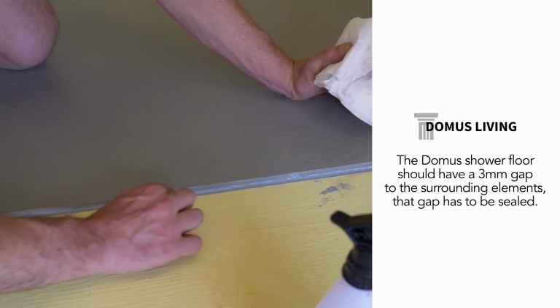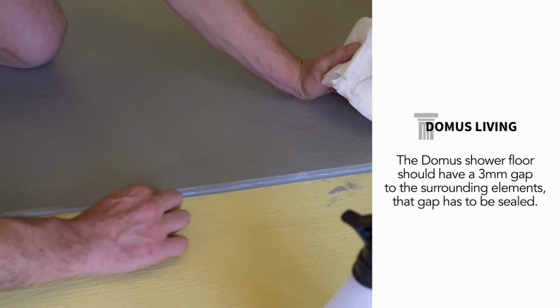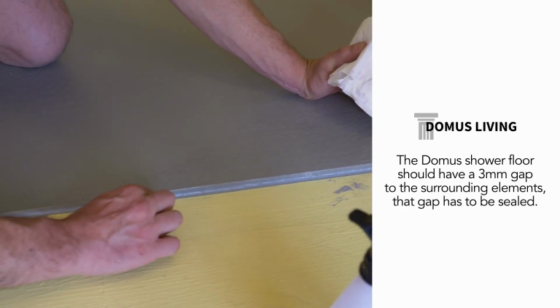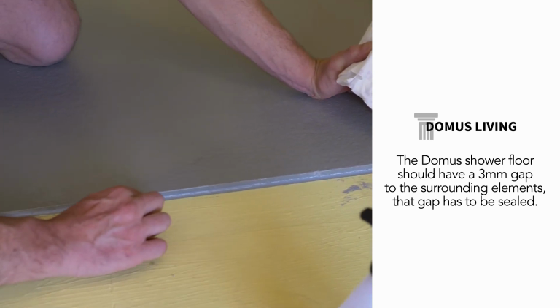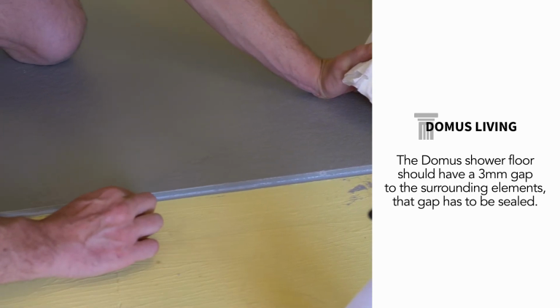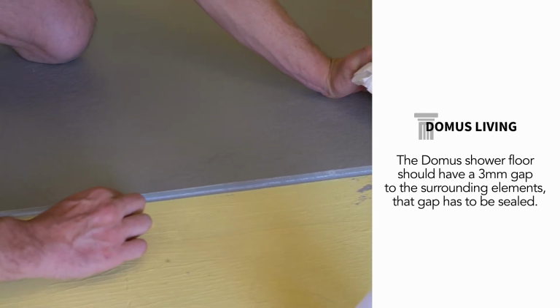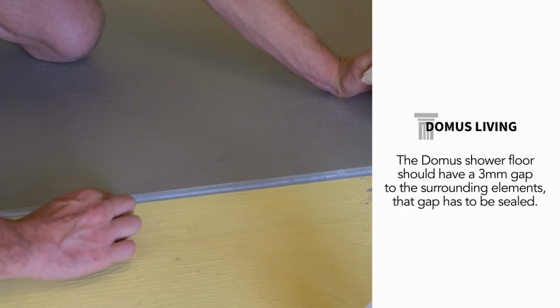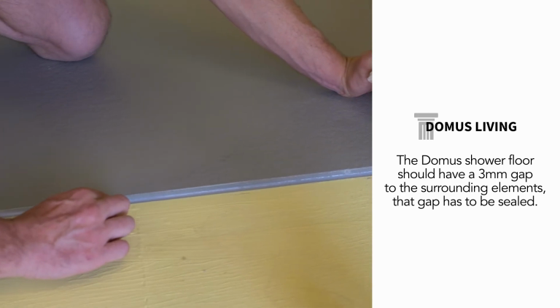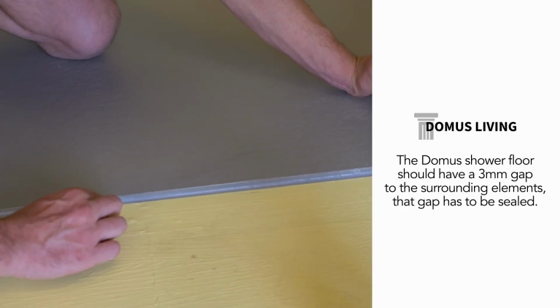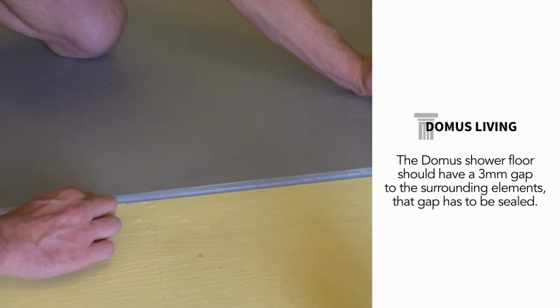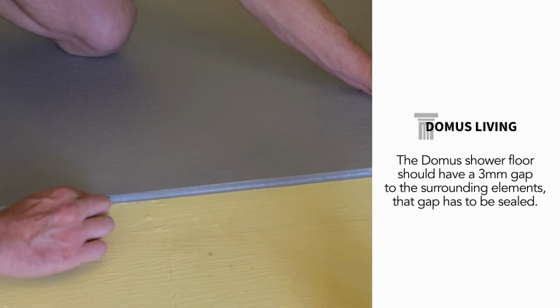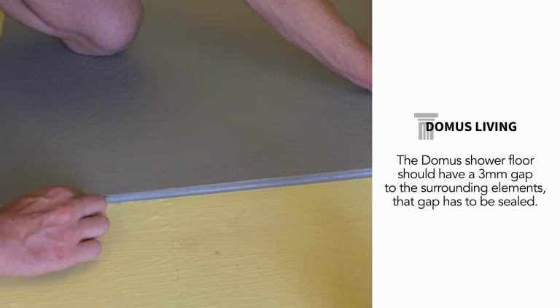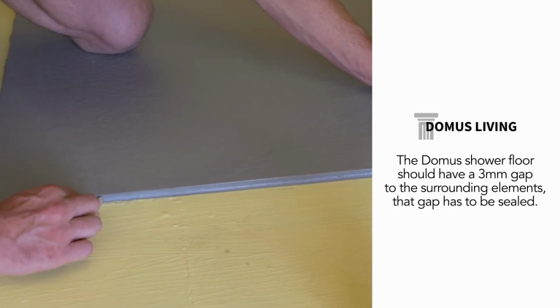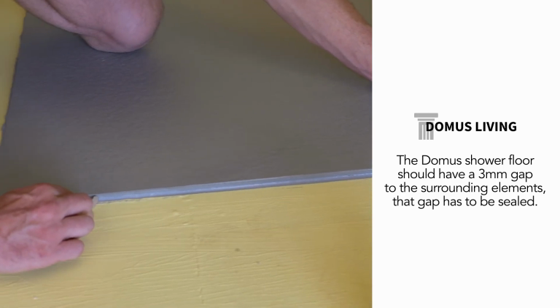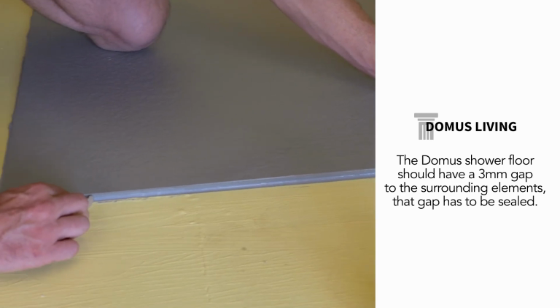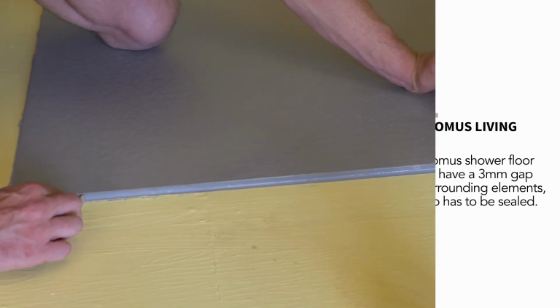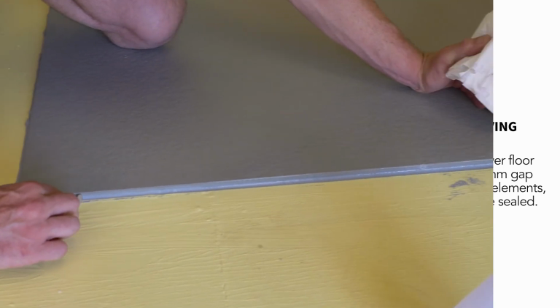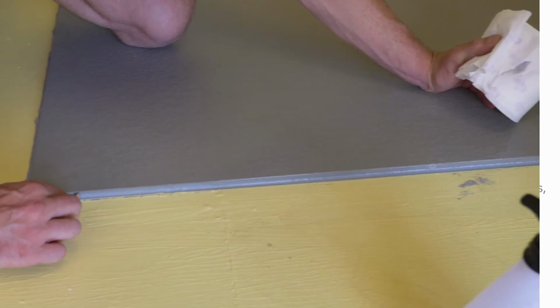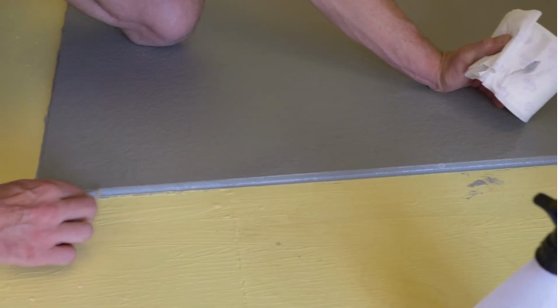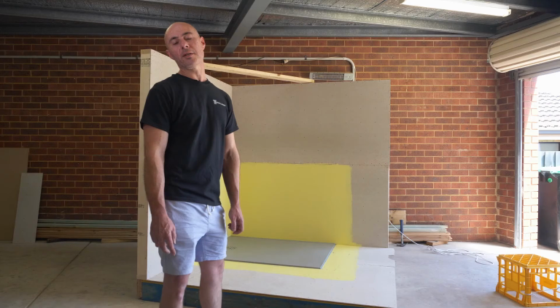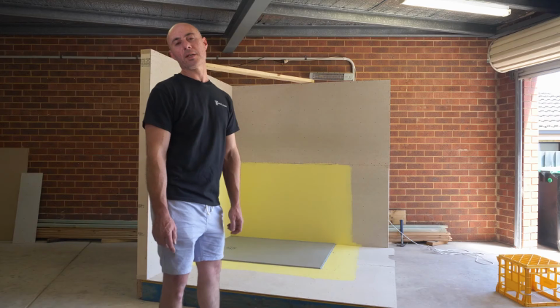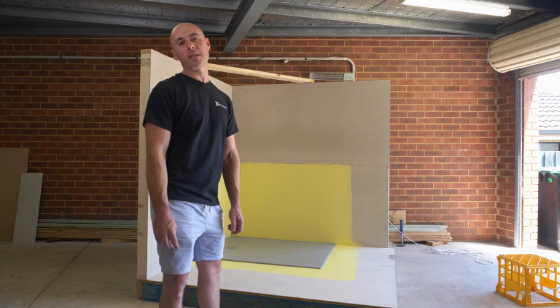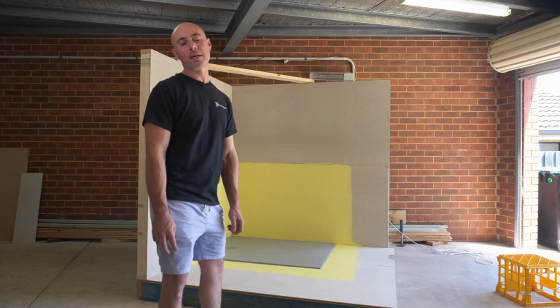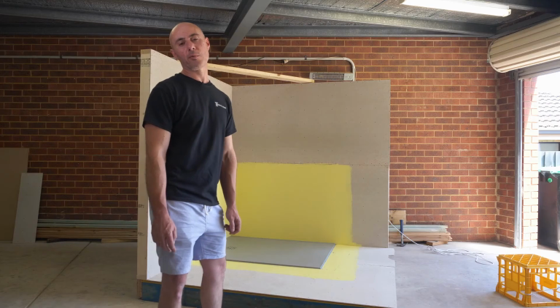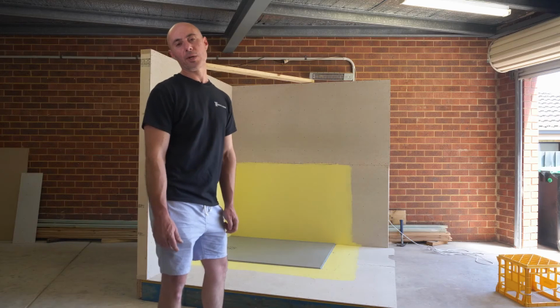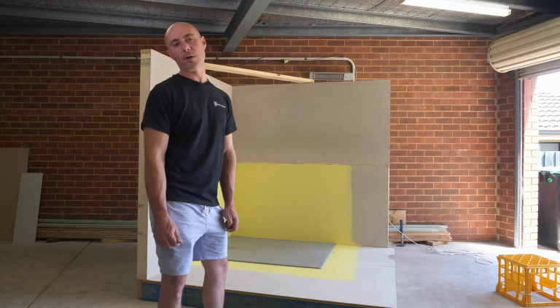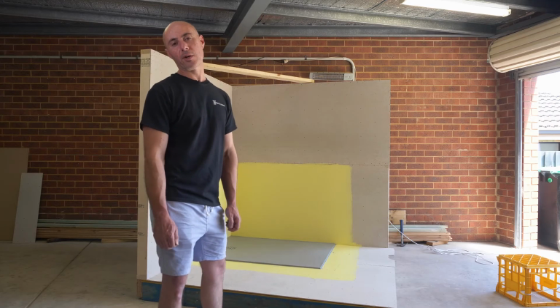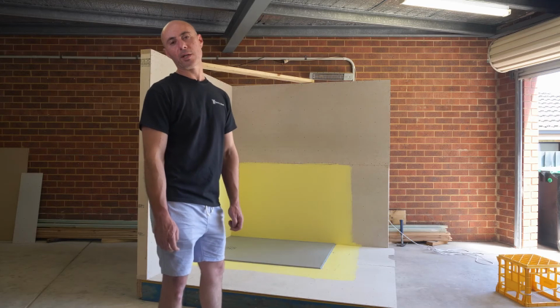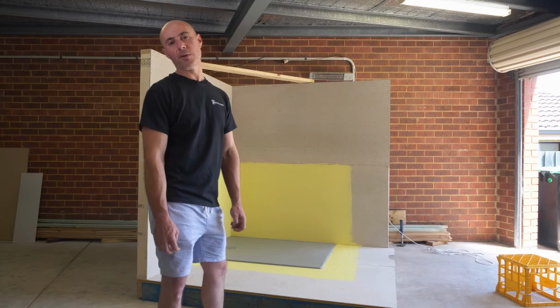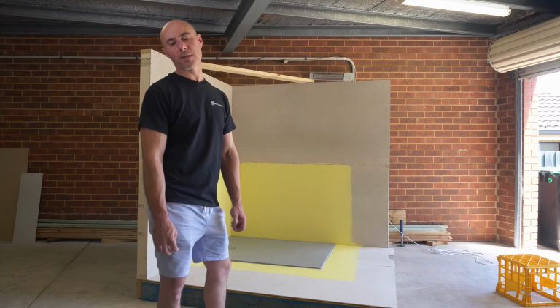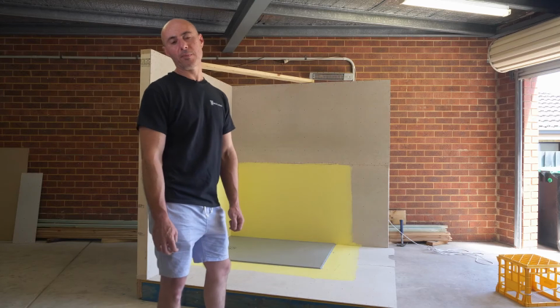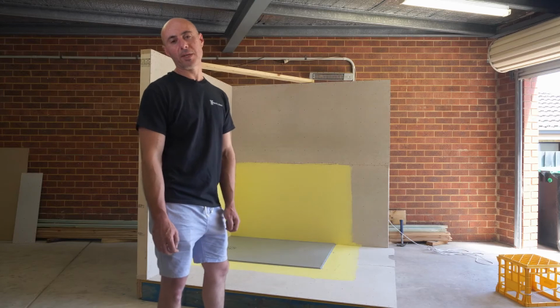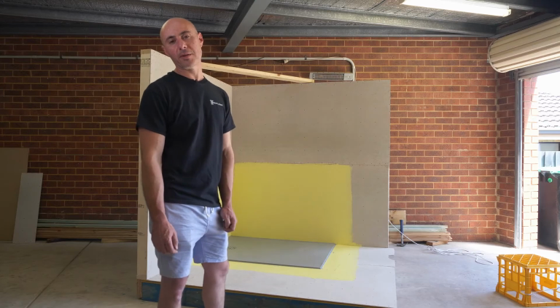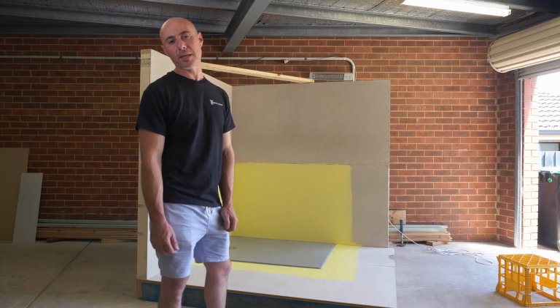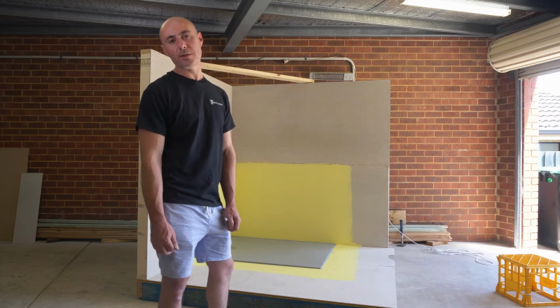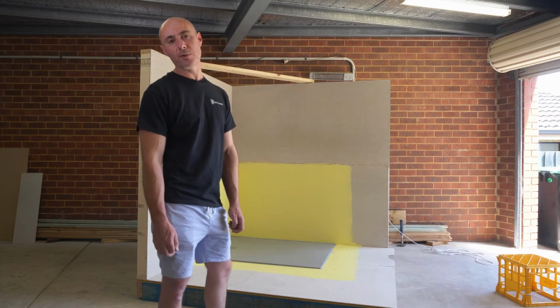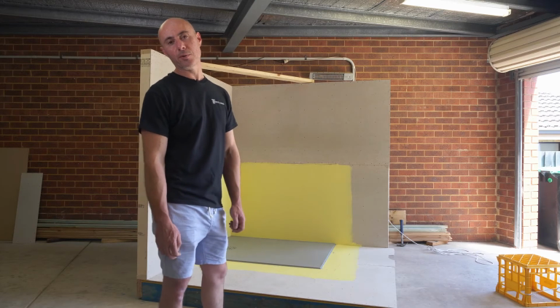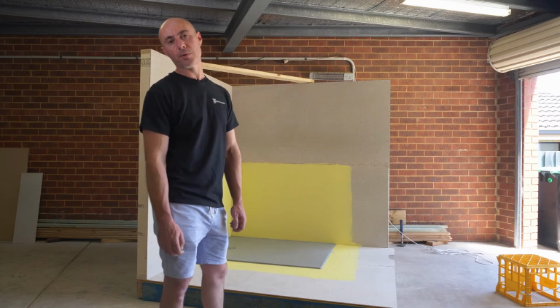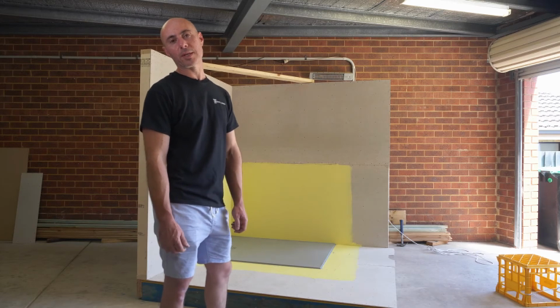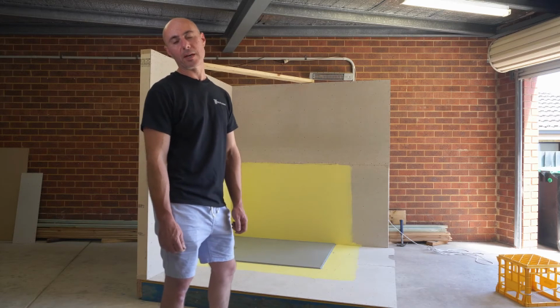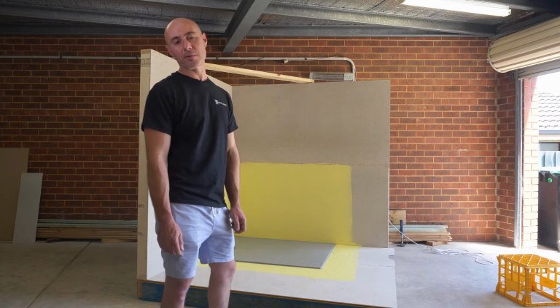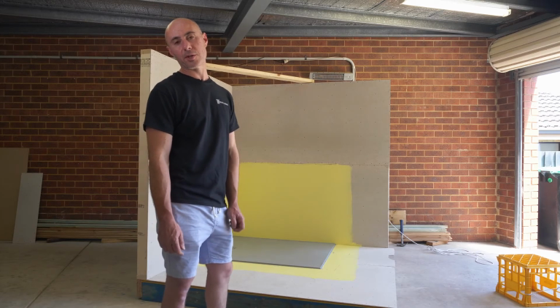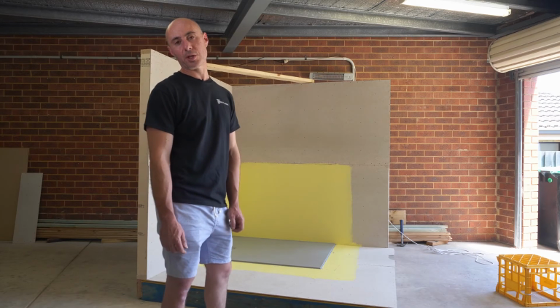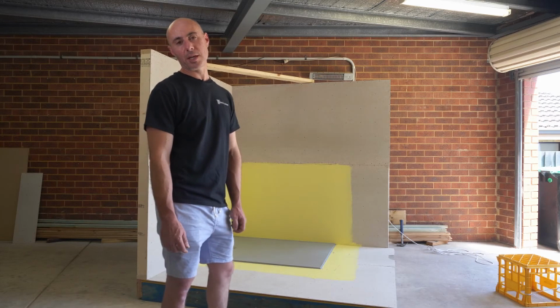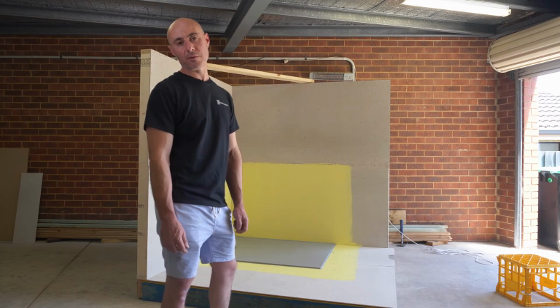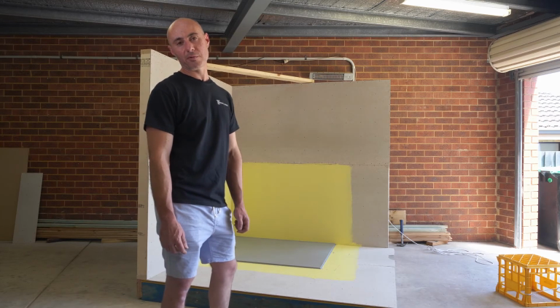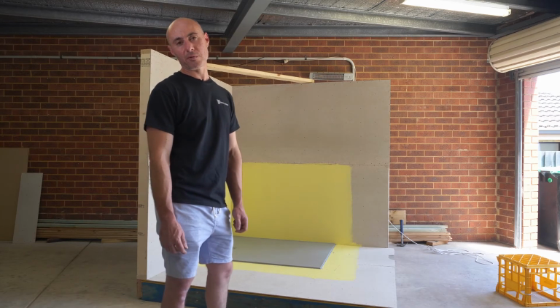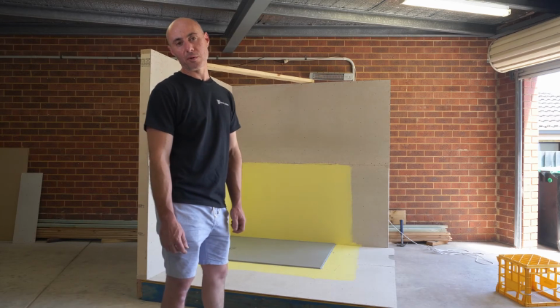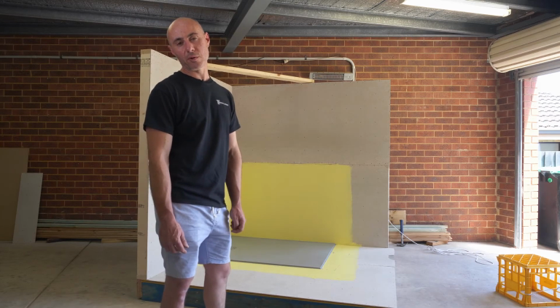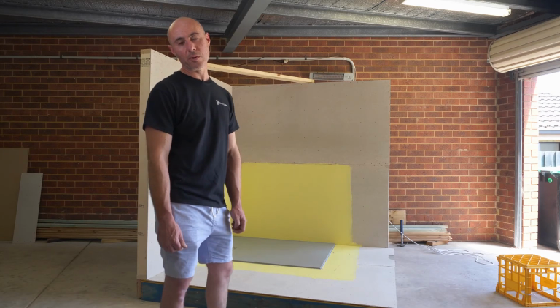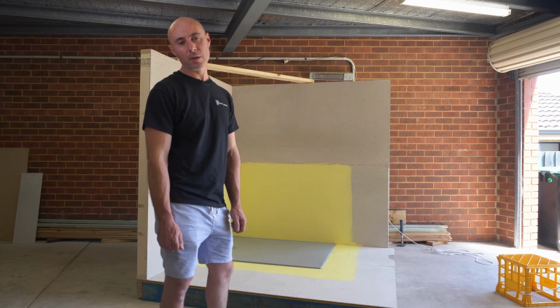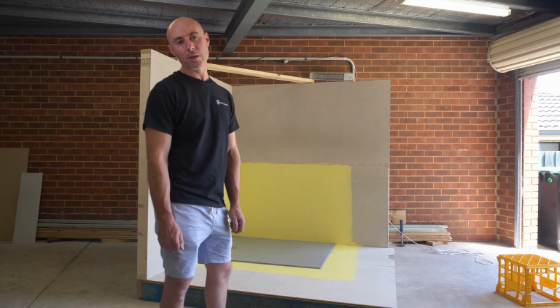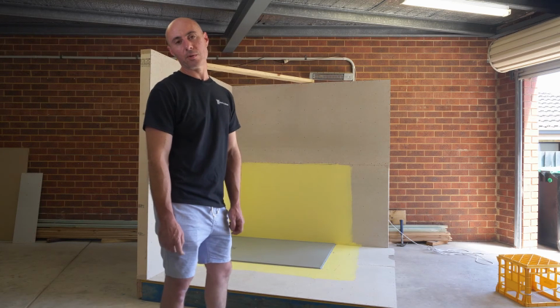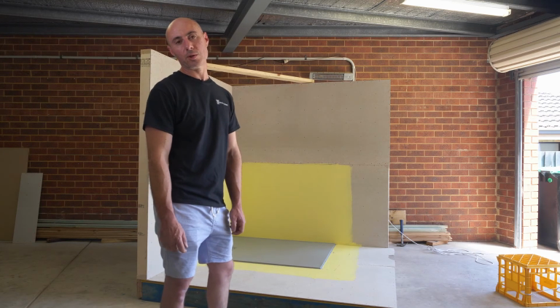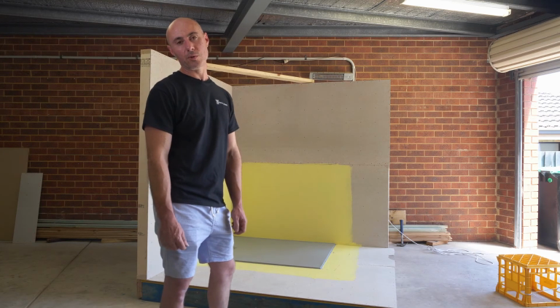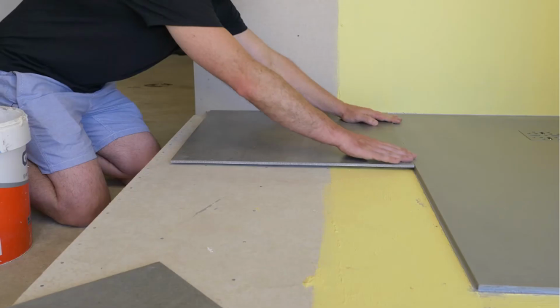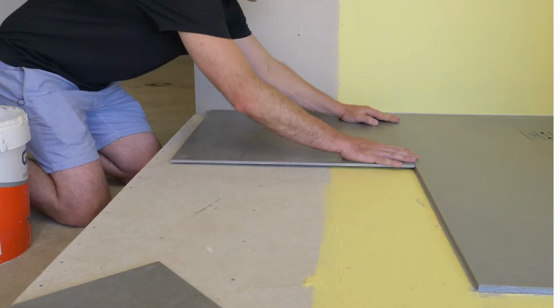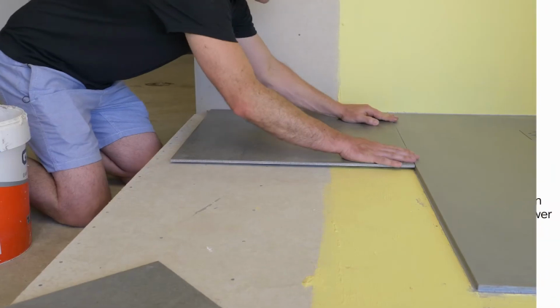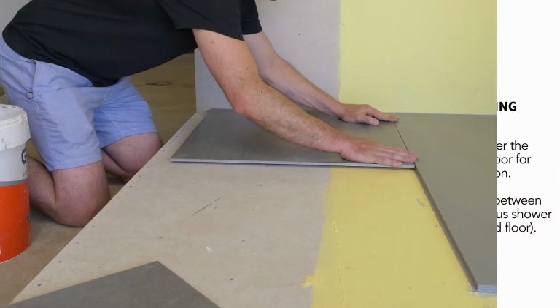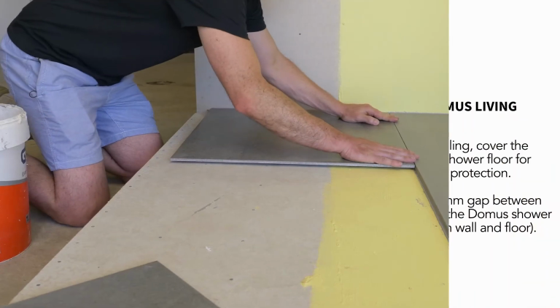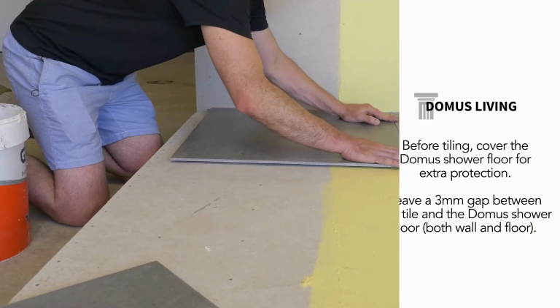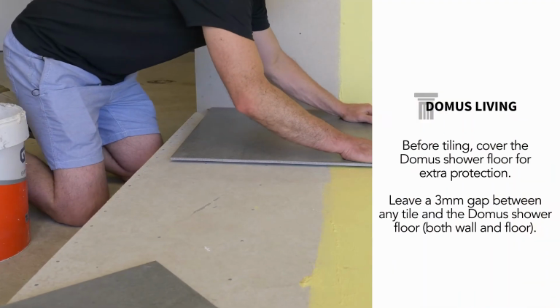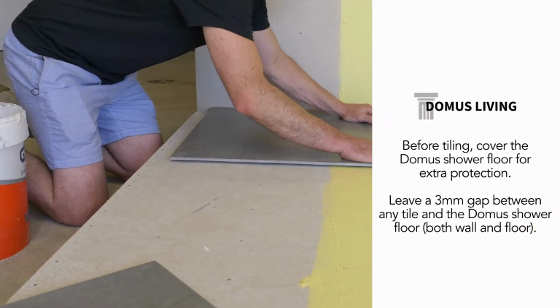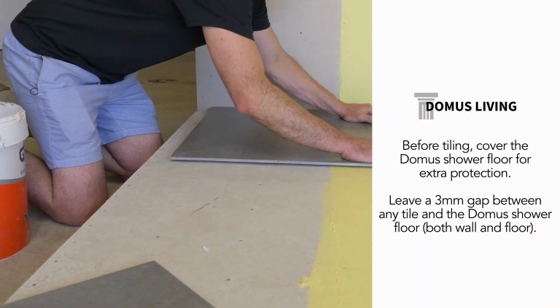Now we're ready for tiling. We highly recommend that you cover the shower floor during the tiling process.